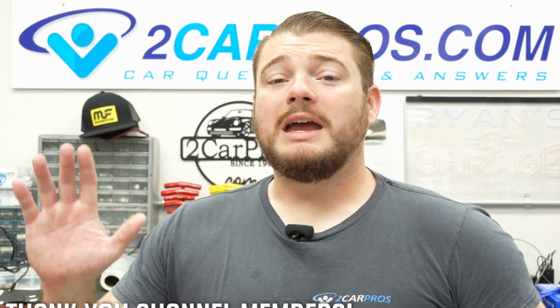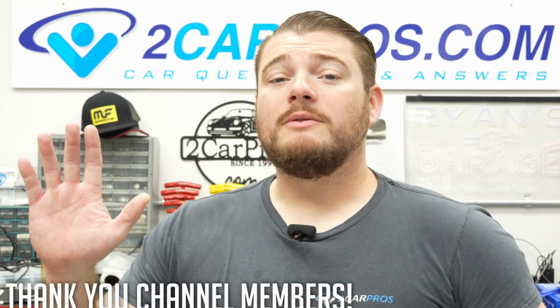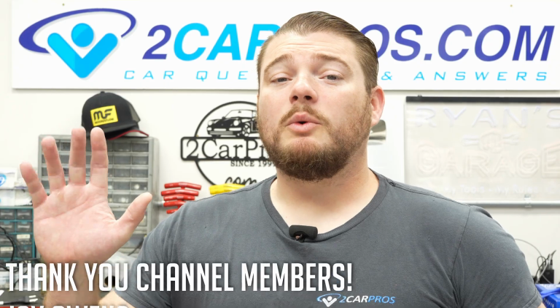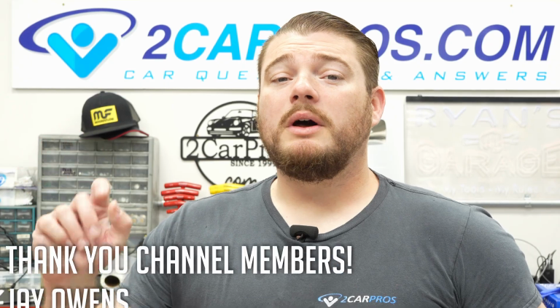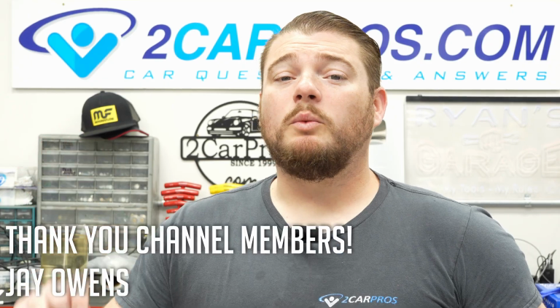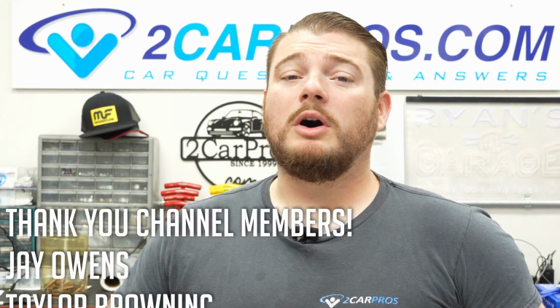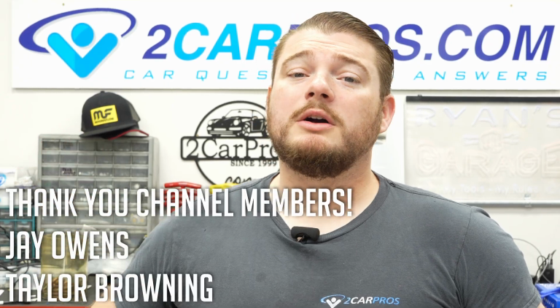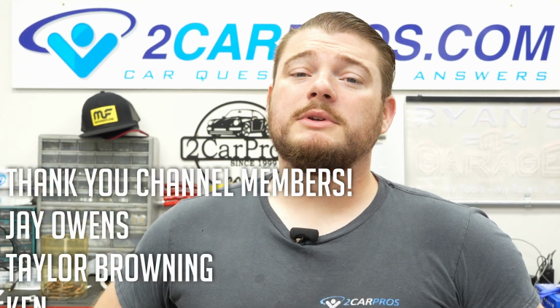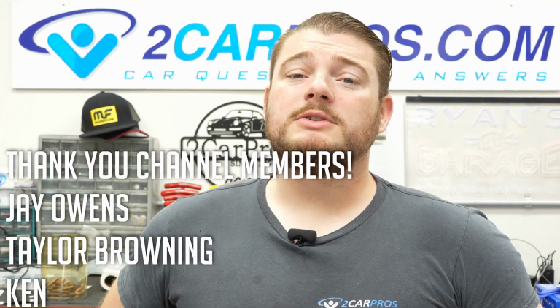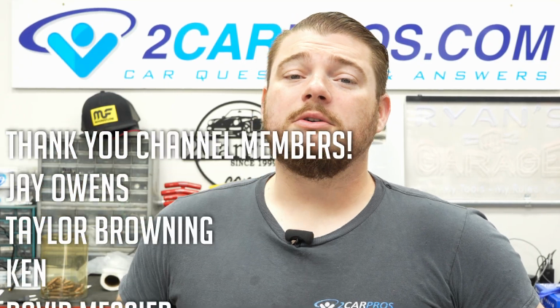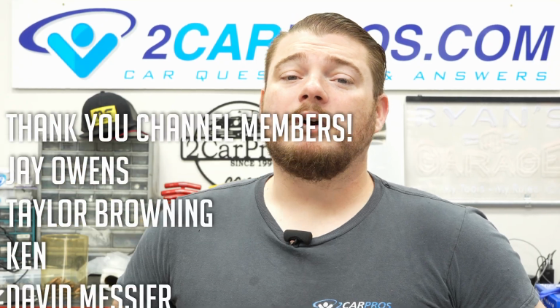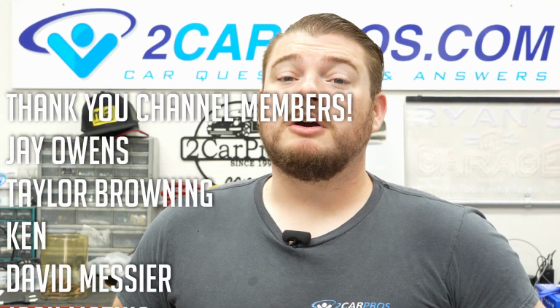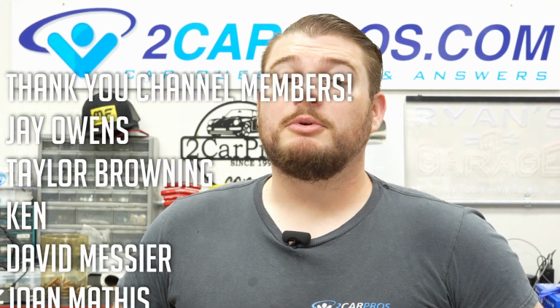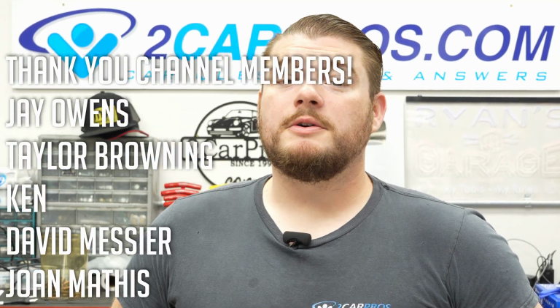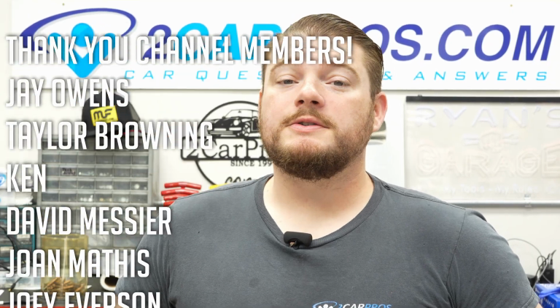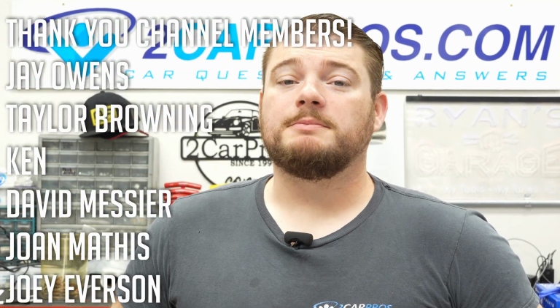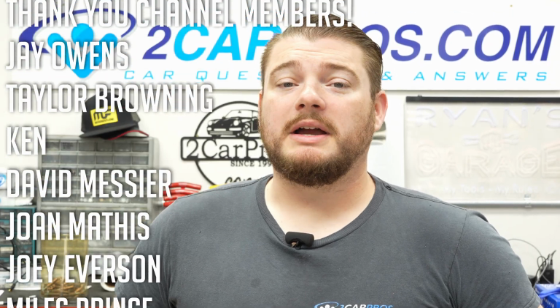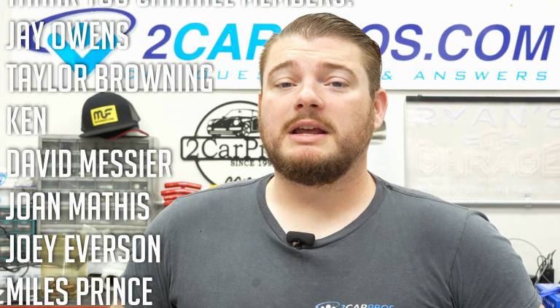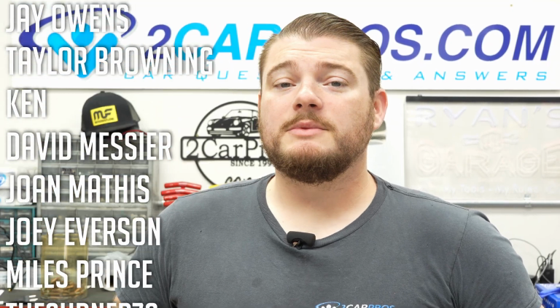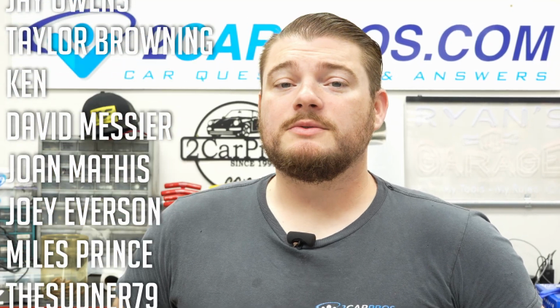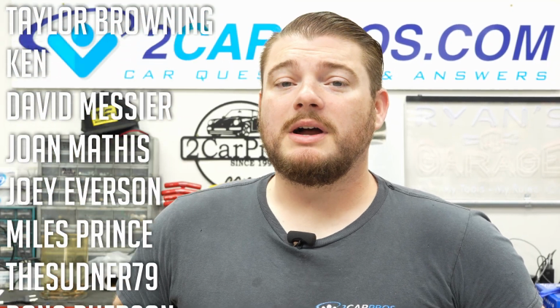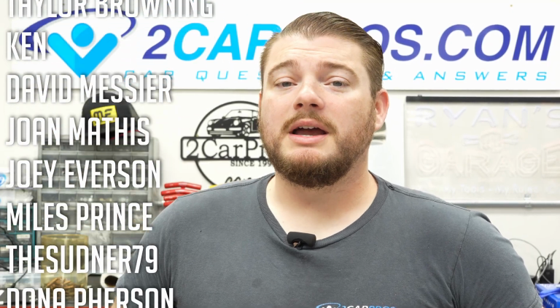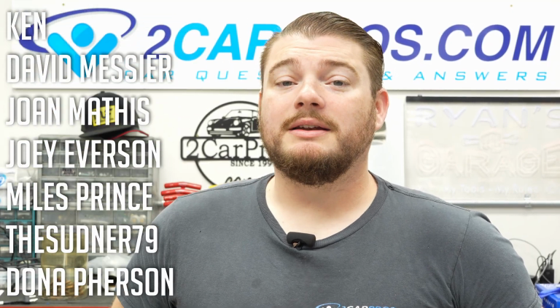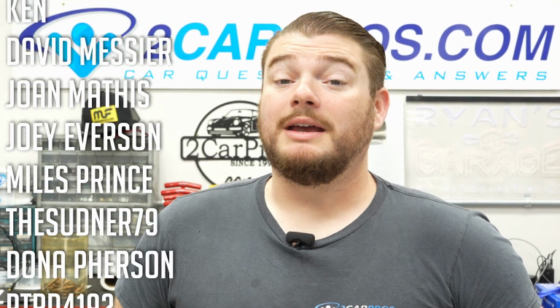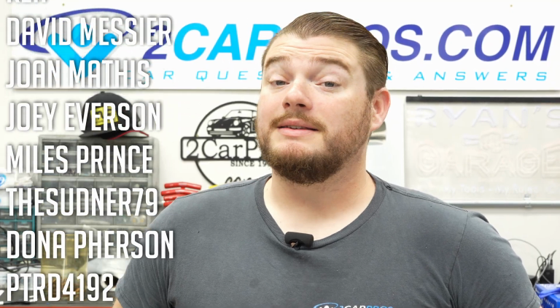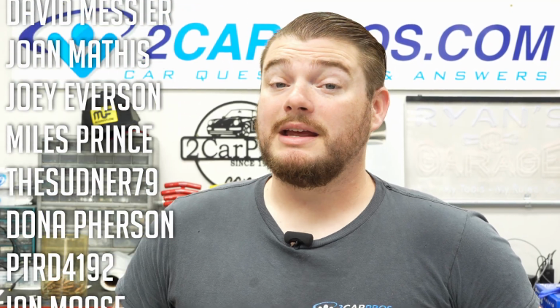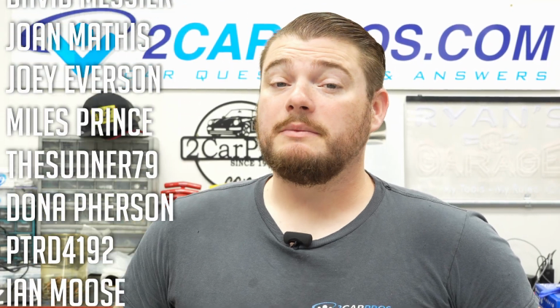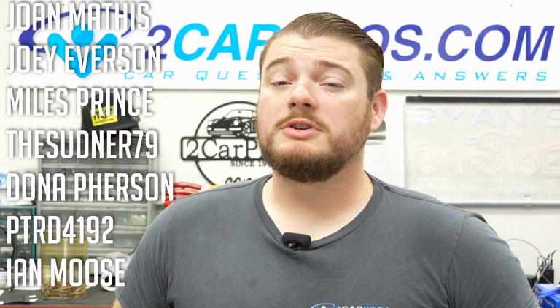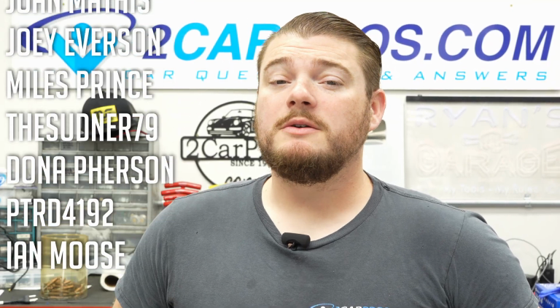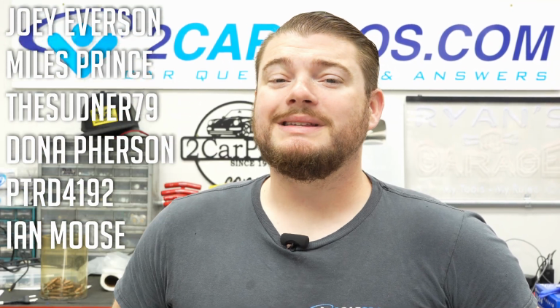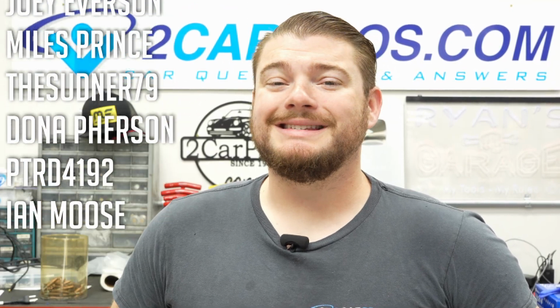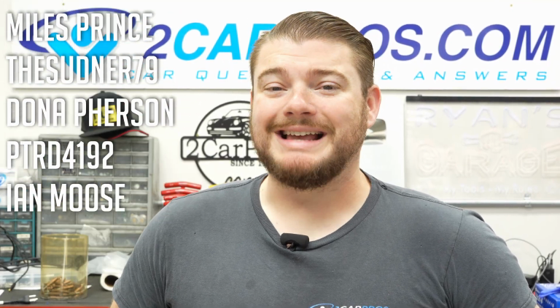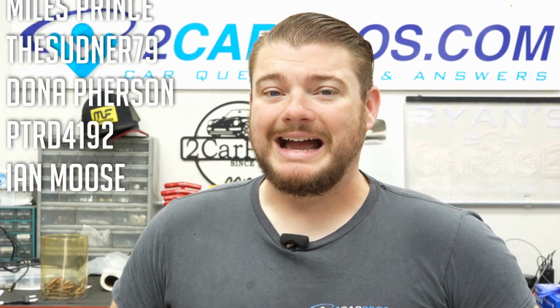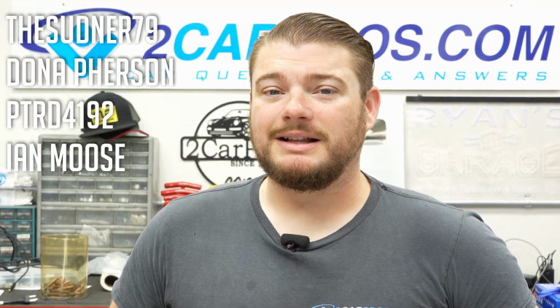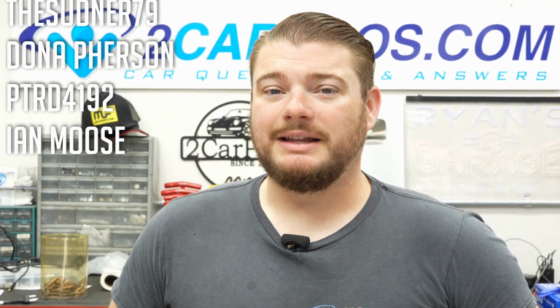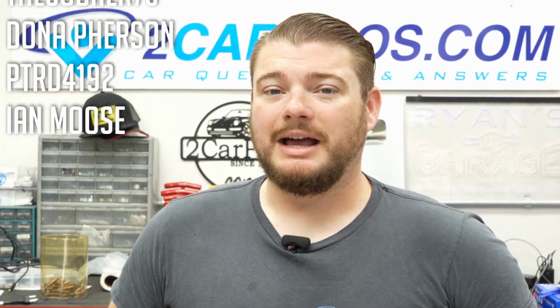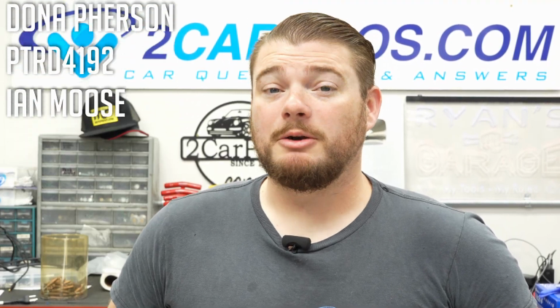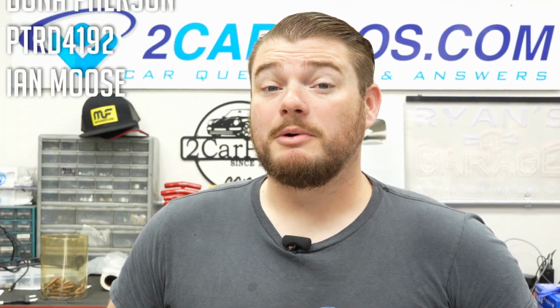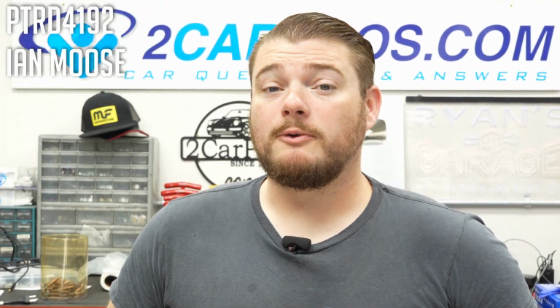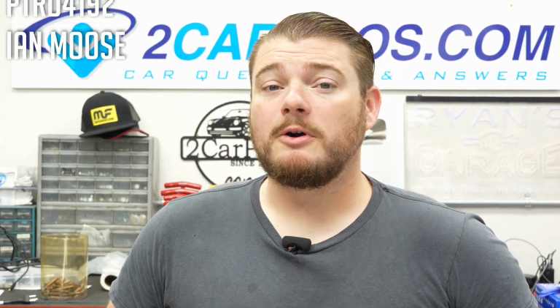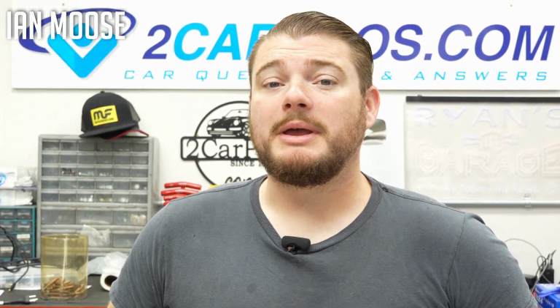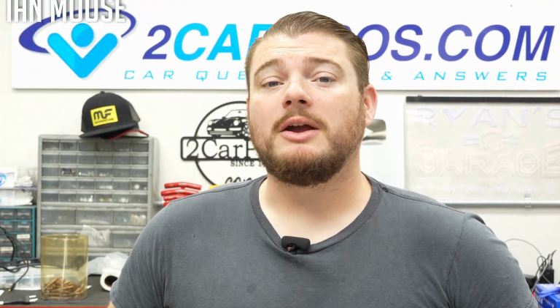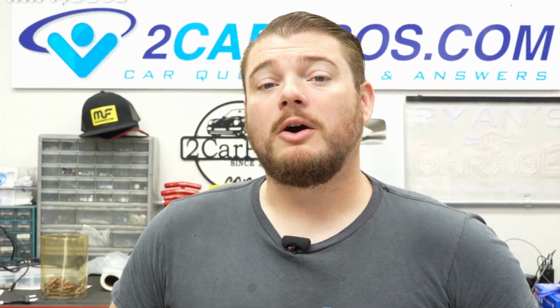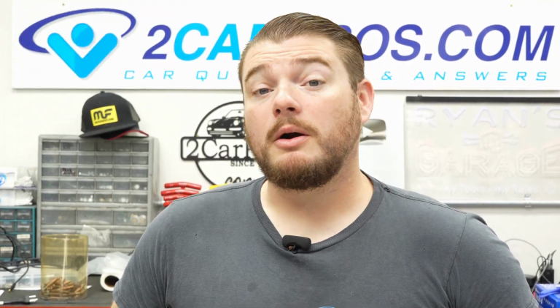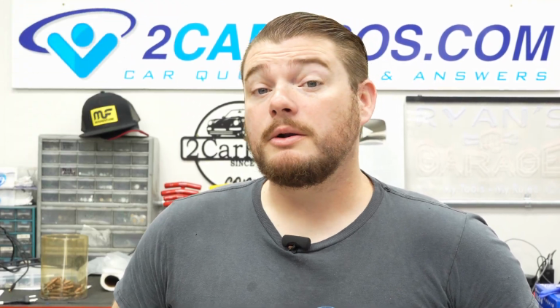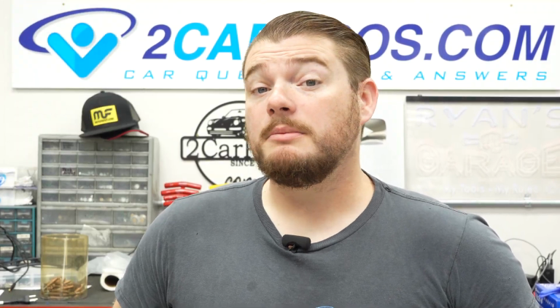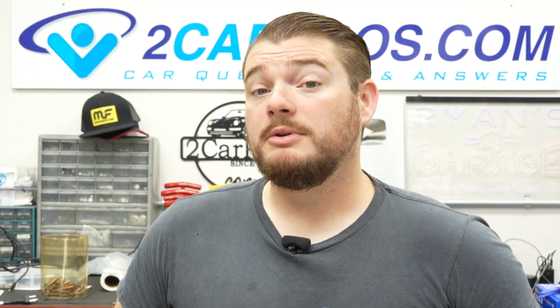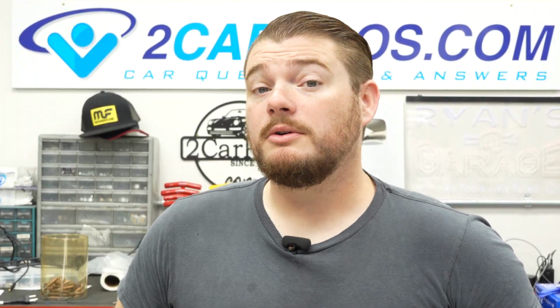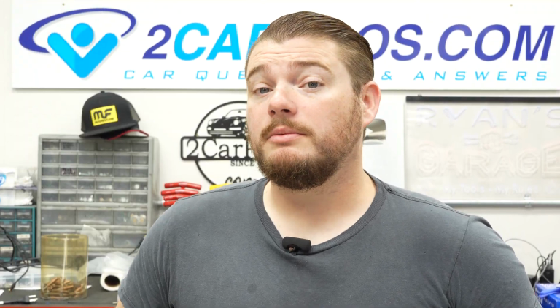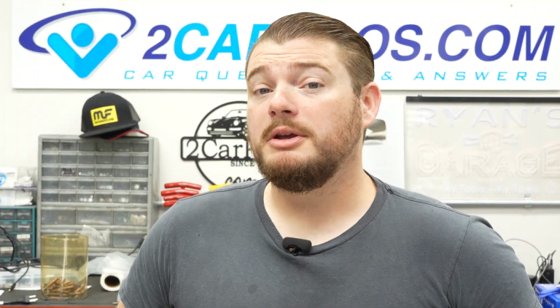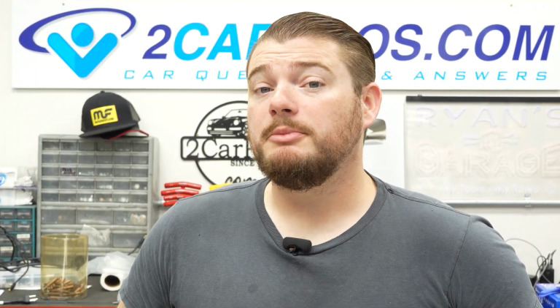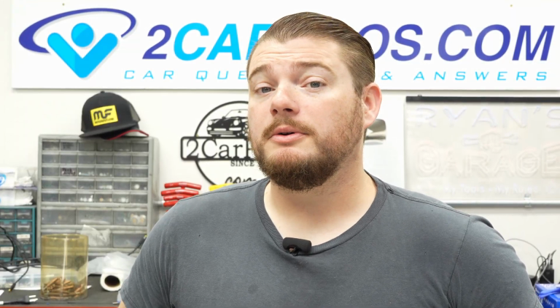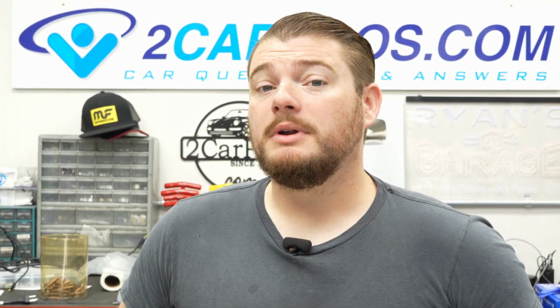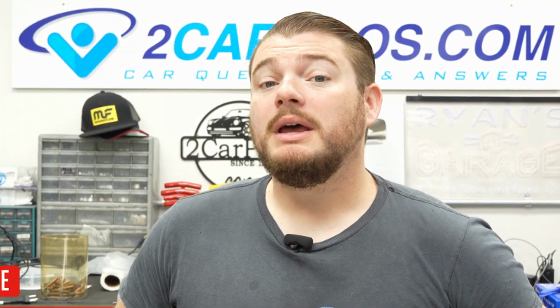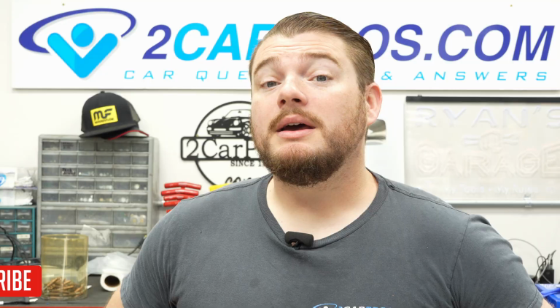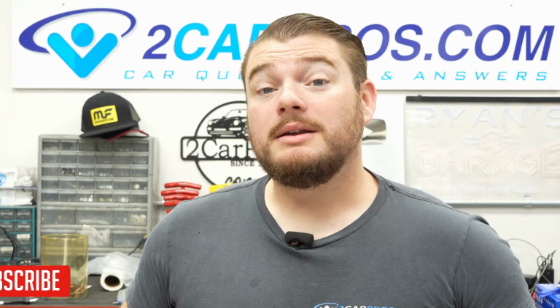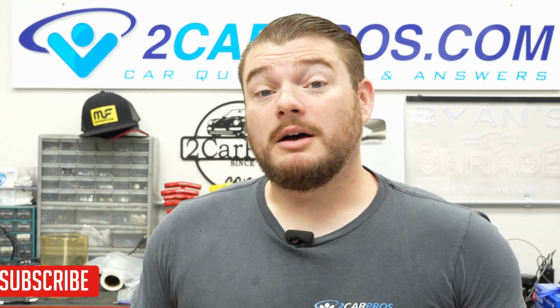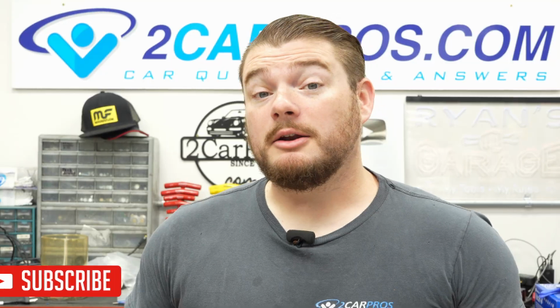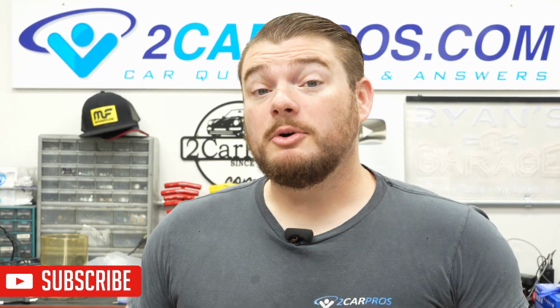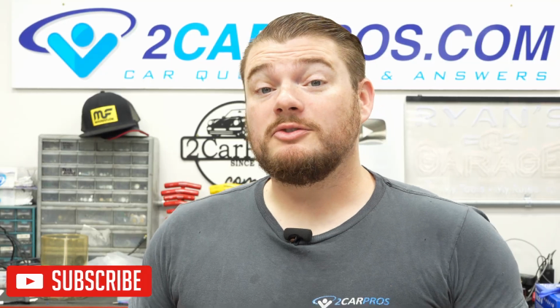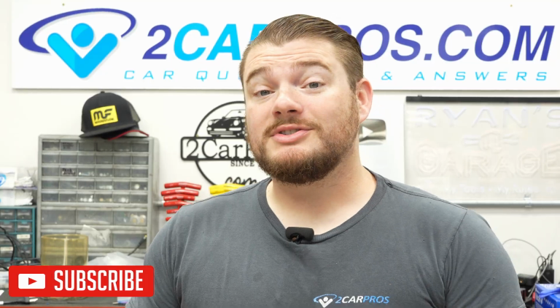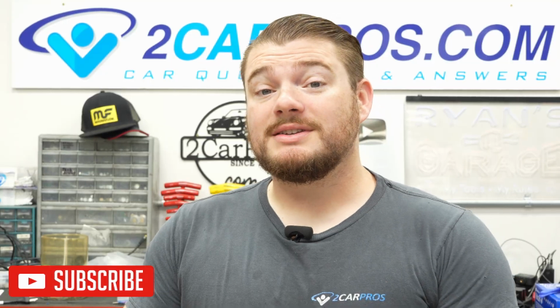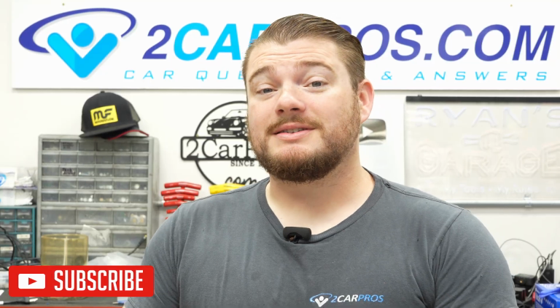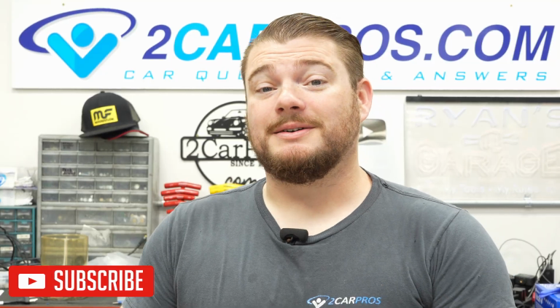Hey everyone, welcome to 2CarPros. My name is Ryan and today I'm going to show you exactly how to perform a hard computer reboot in an automotive system.